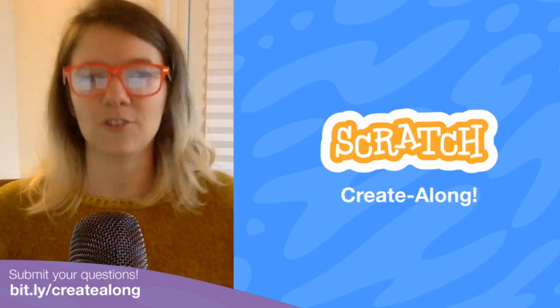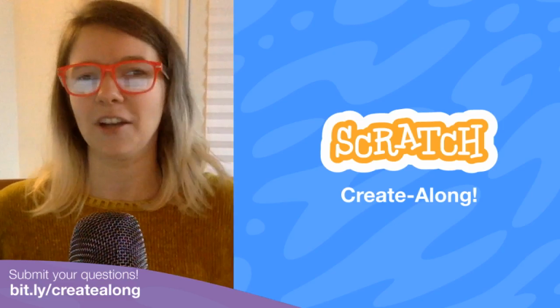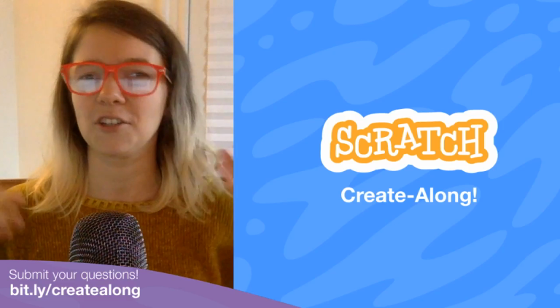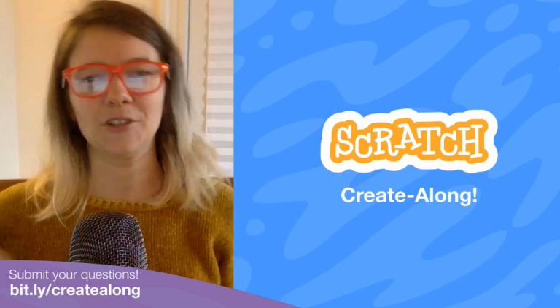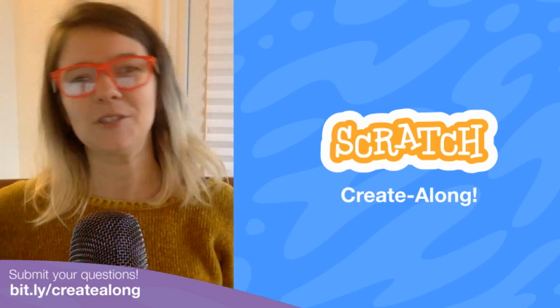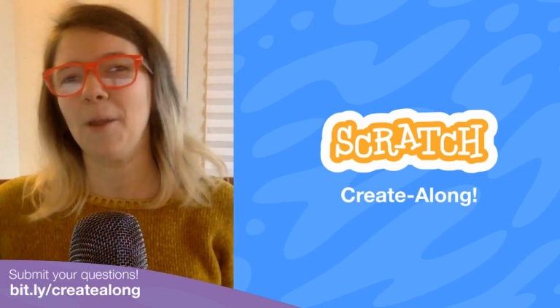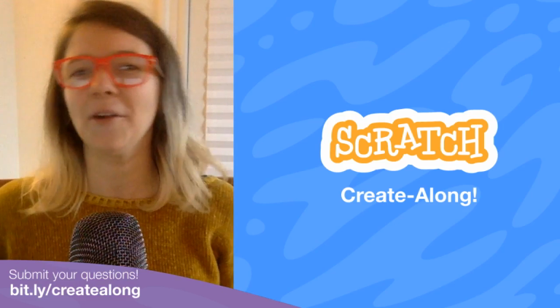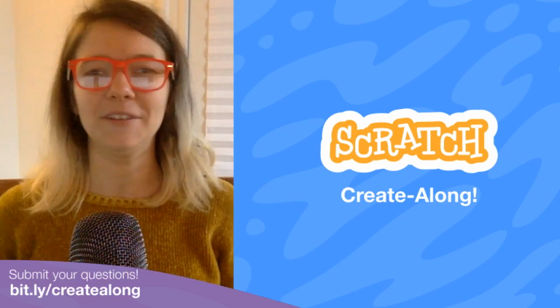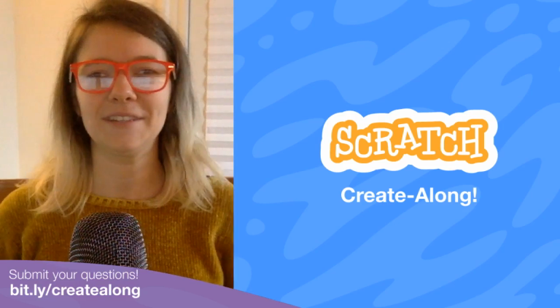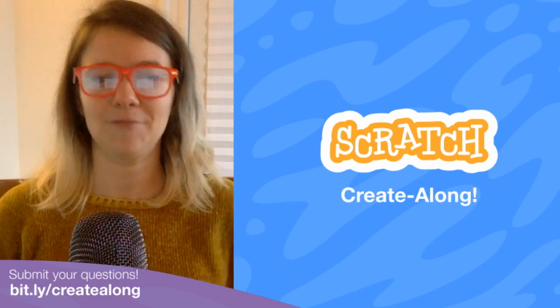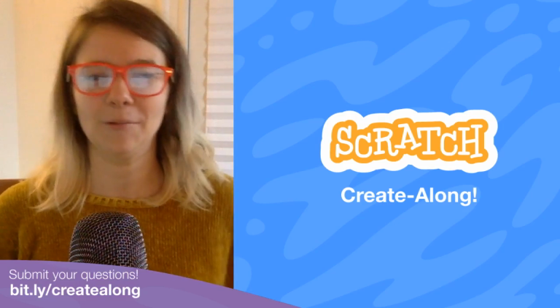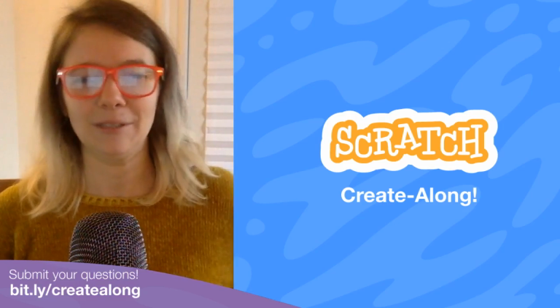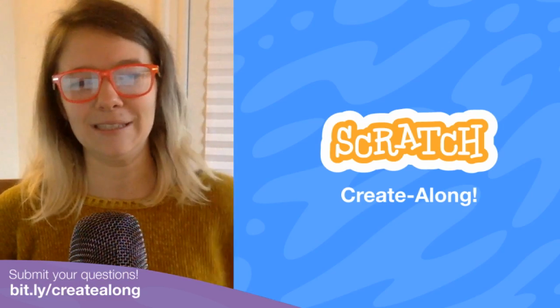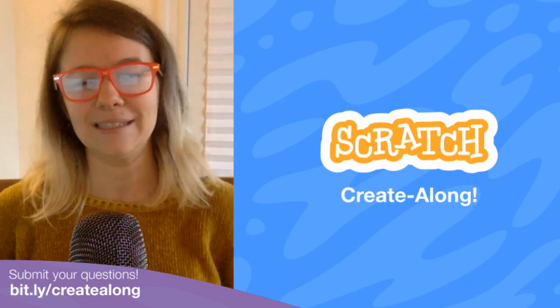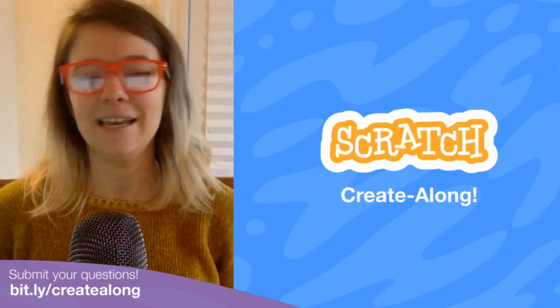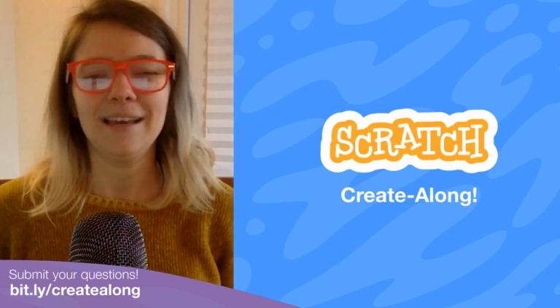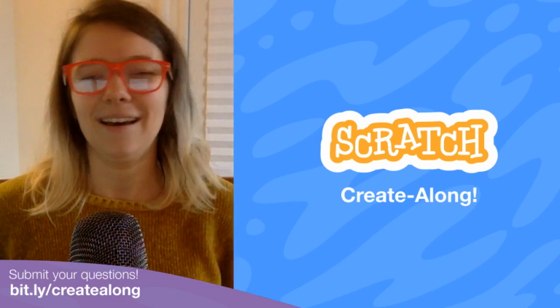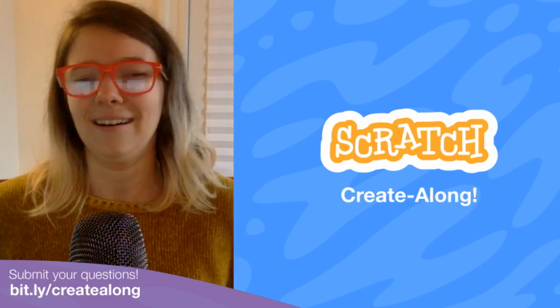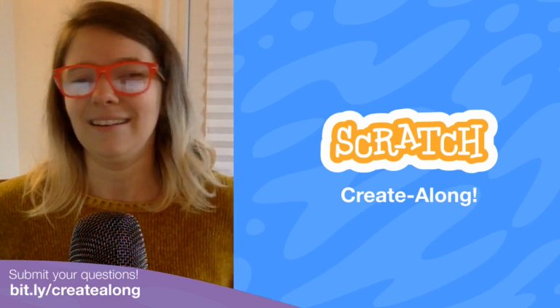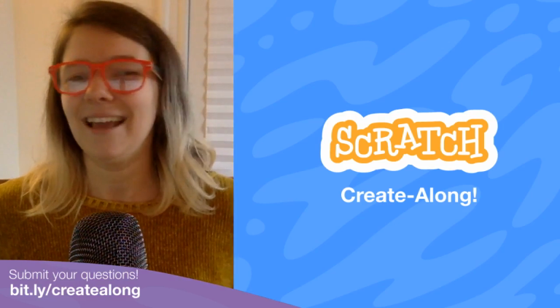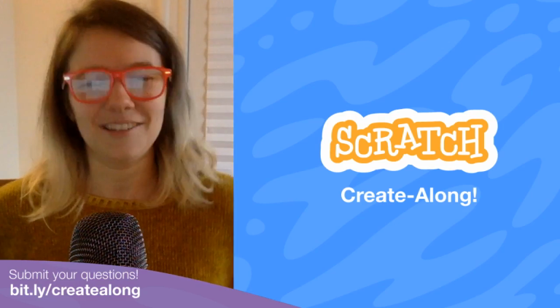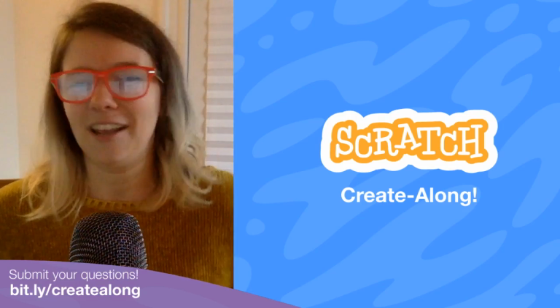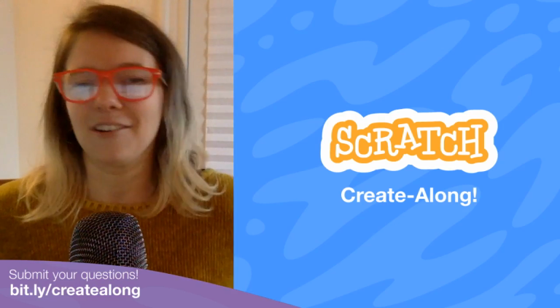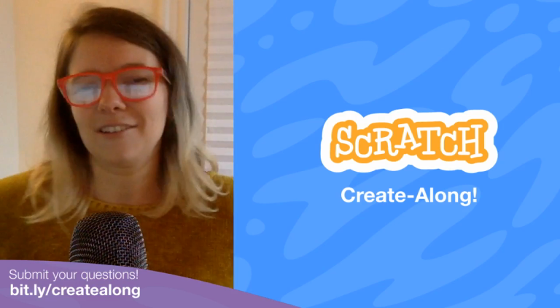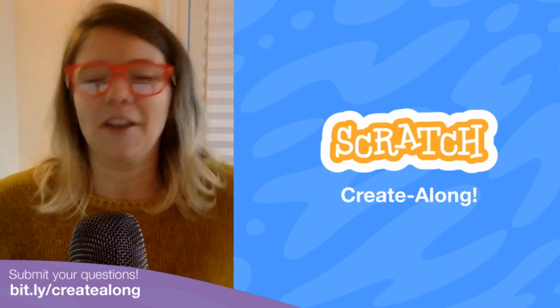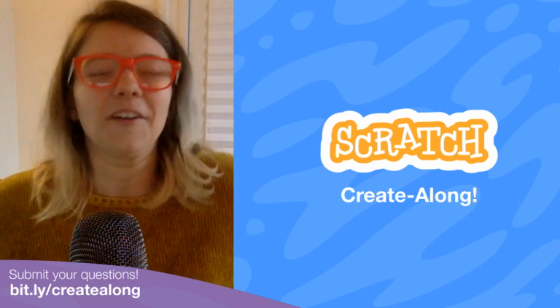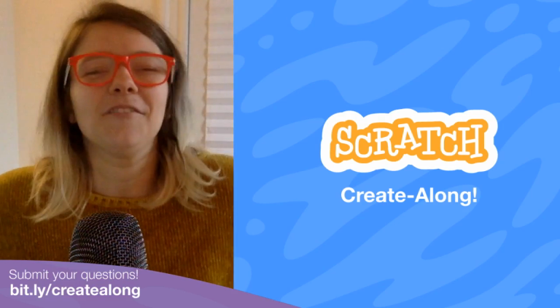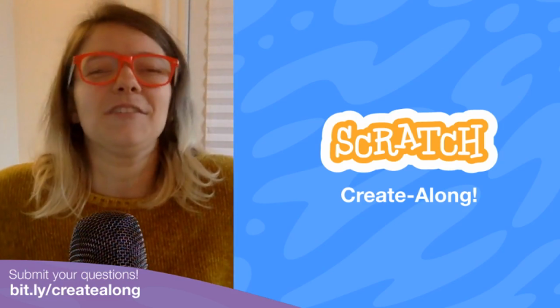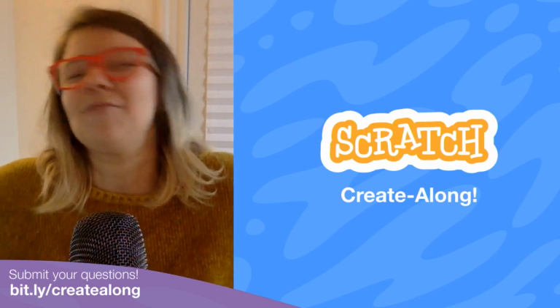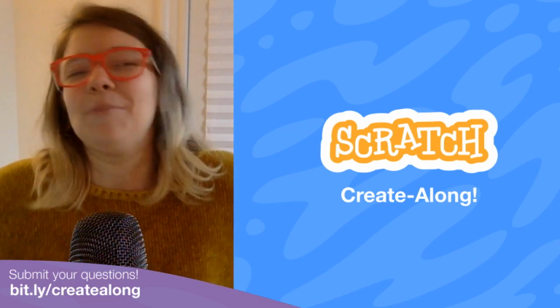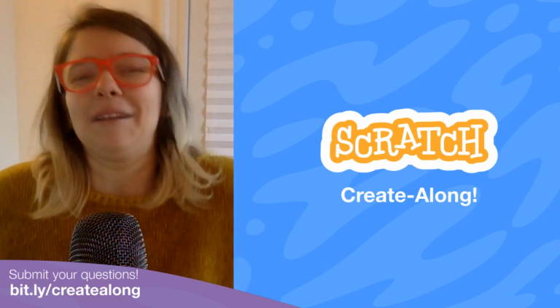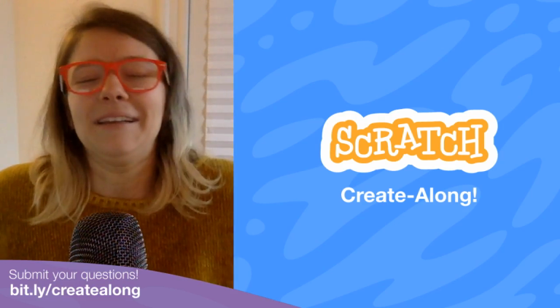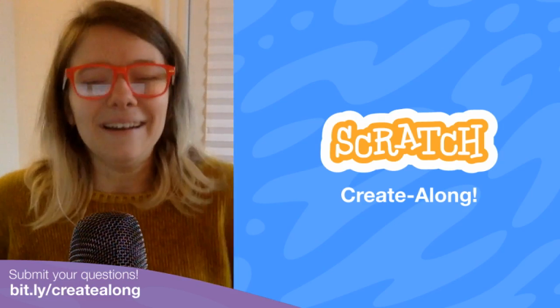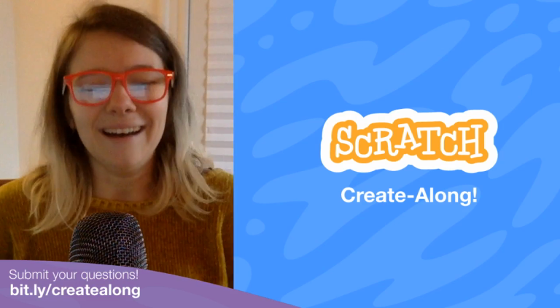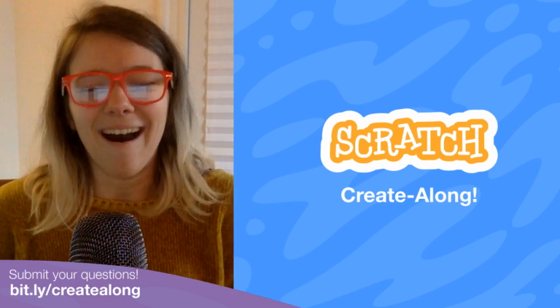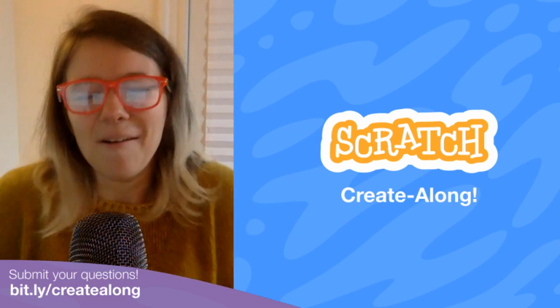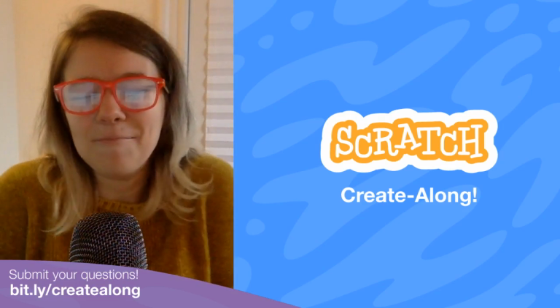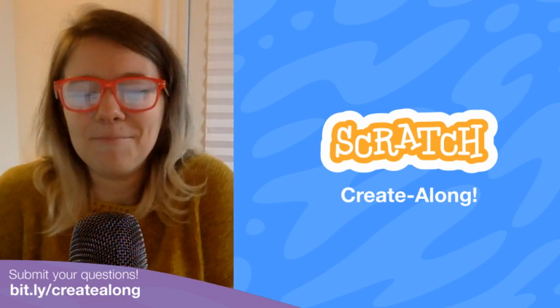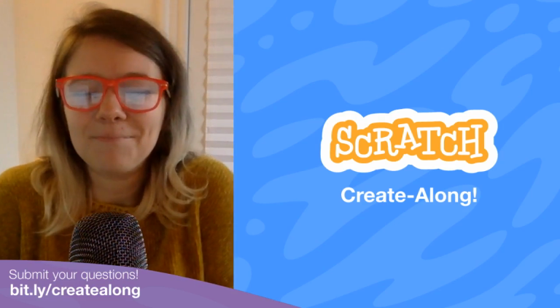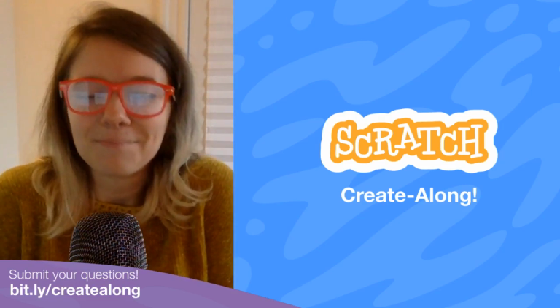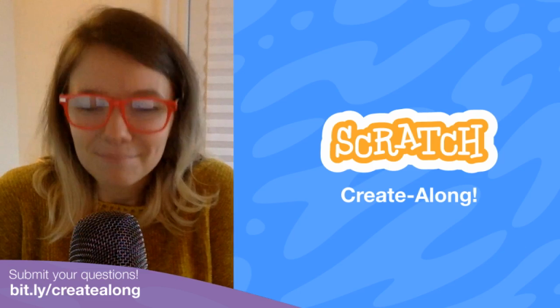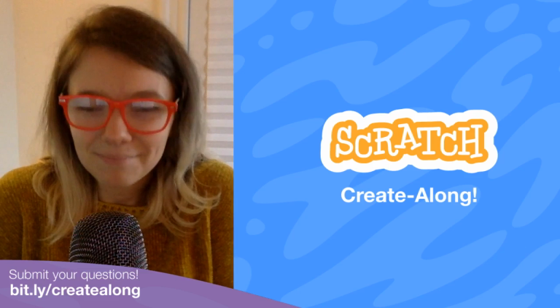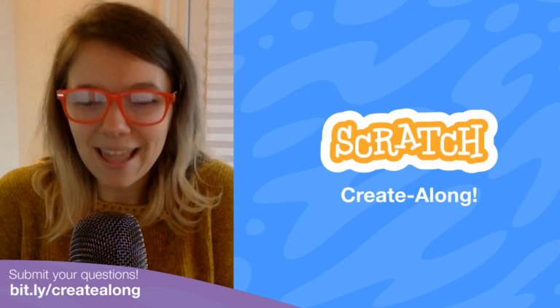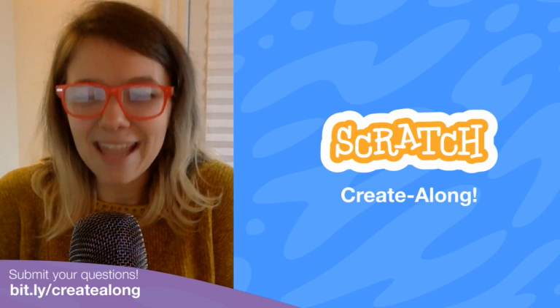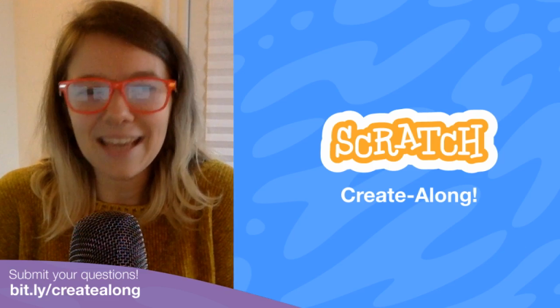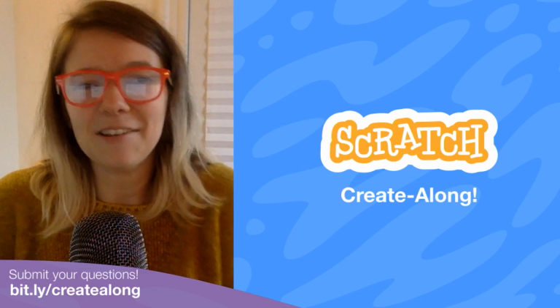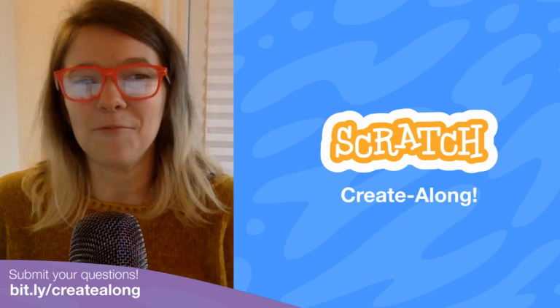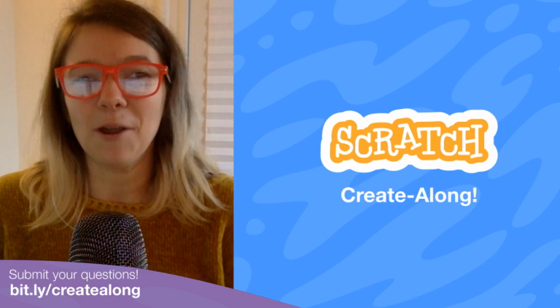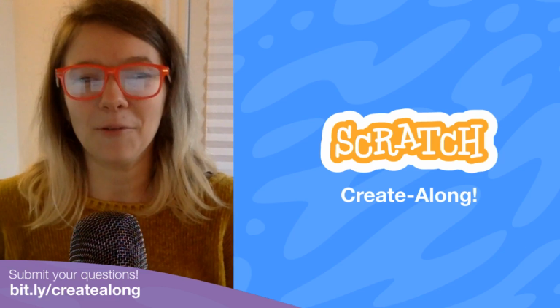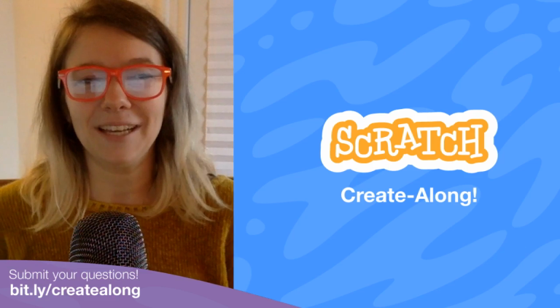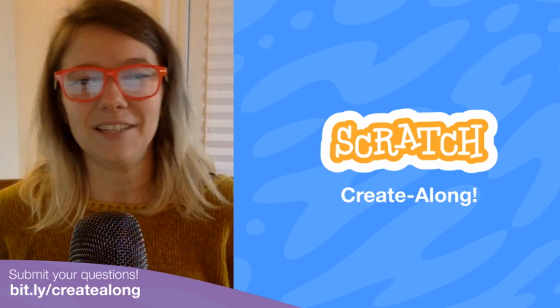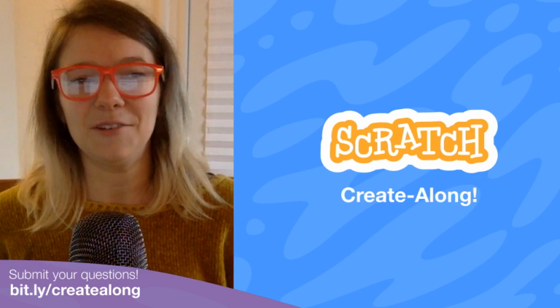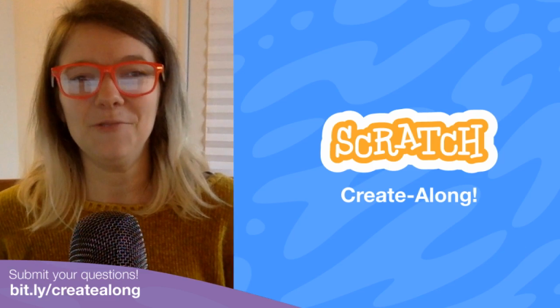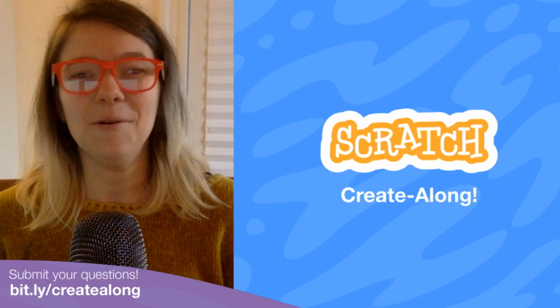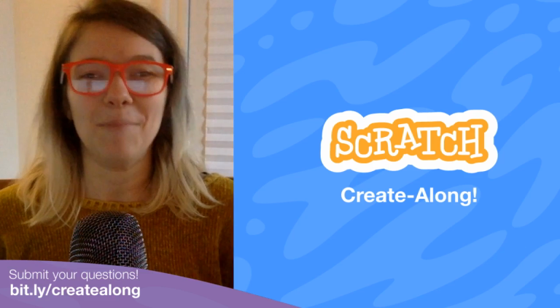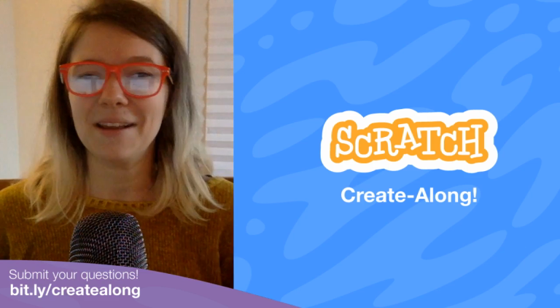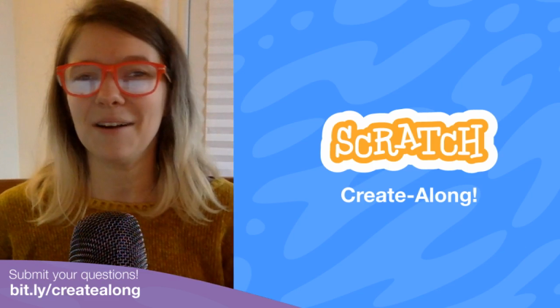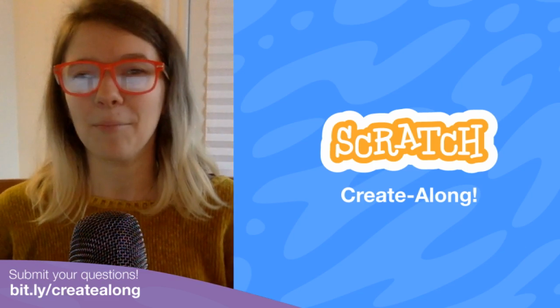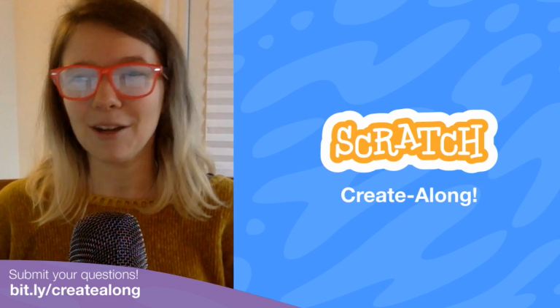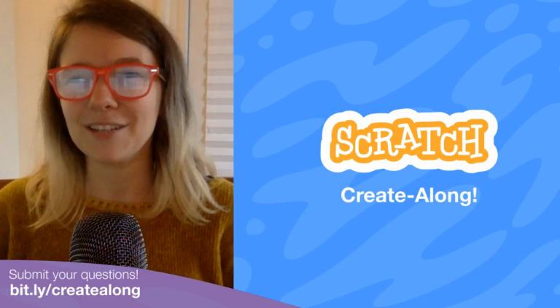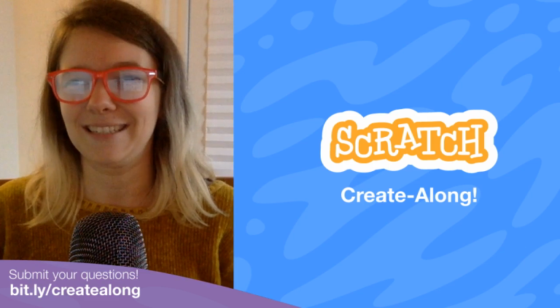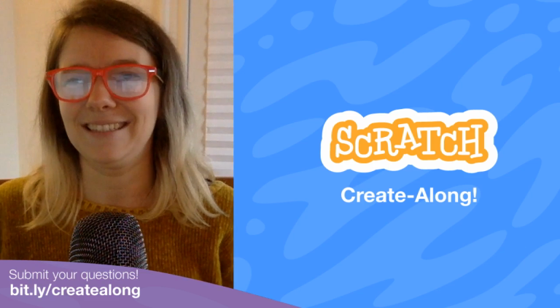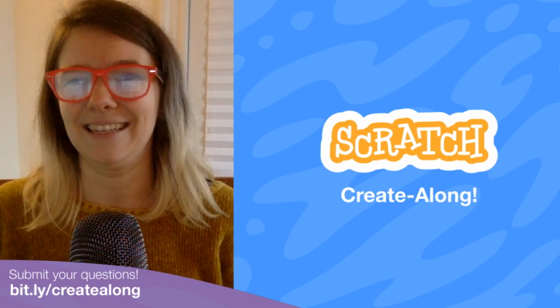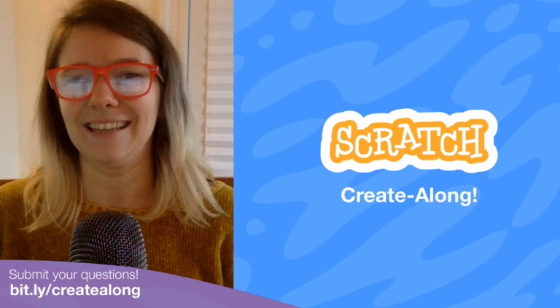Scratchers, parents, families, educators, caregivers, everybody — and where we get to make a project together in this hour.